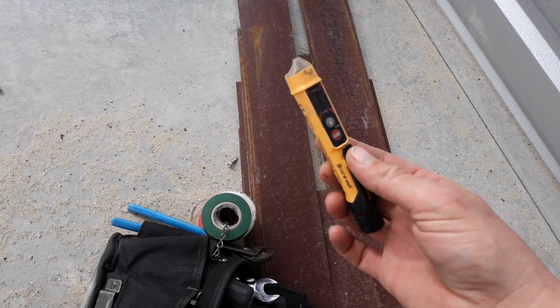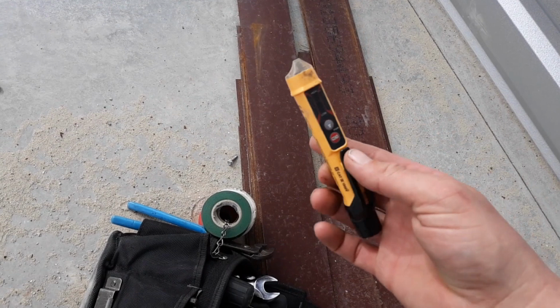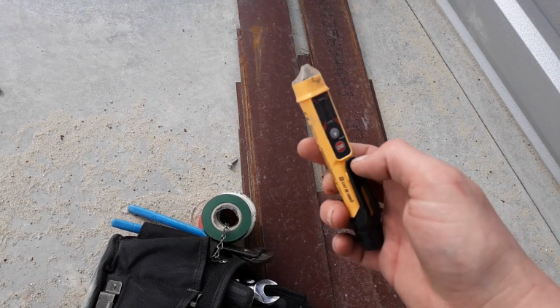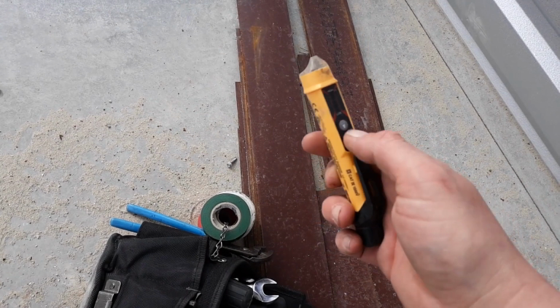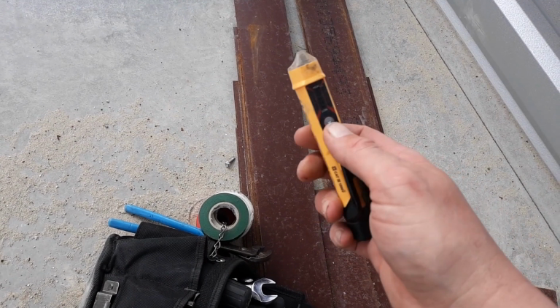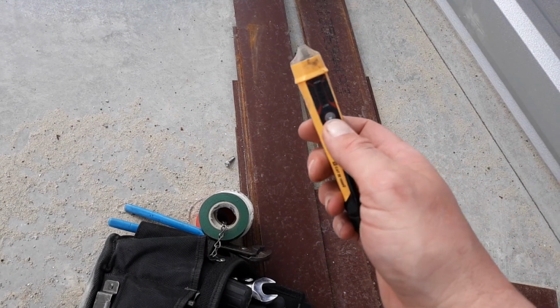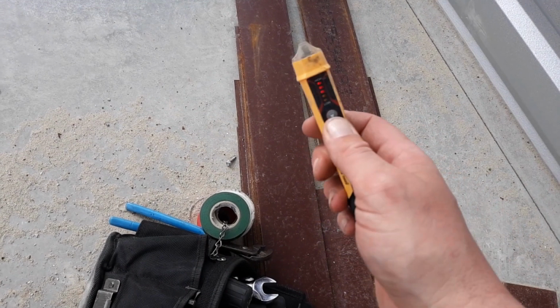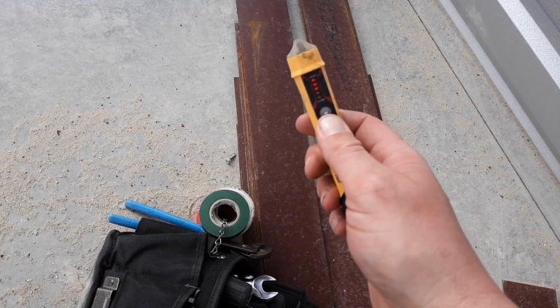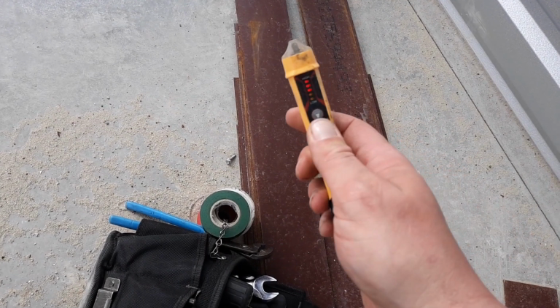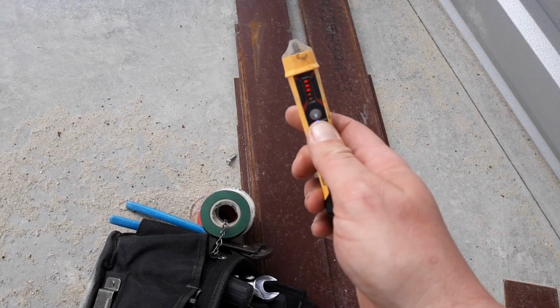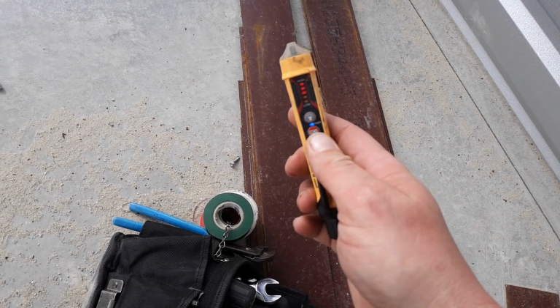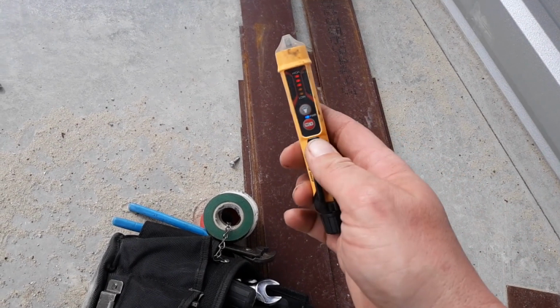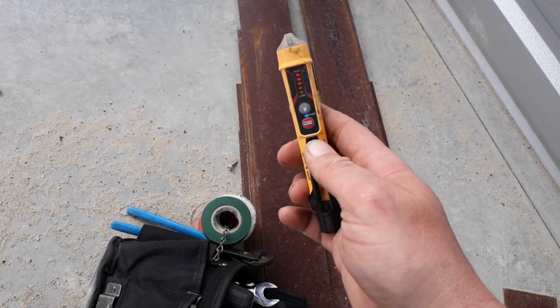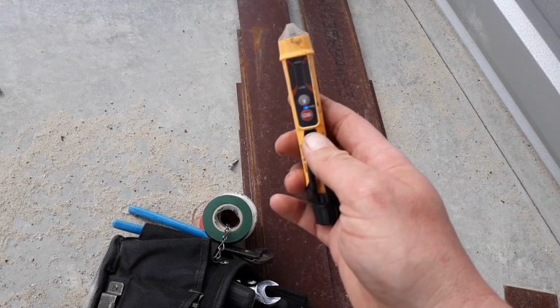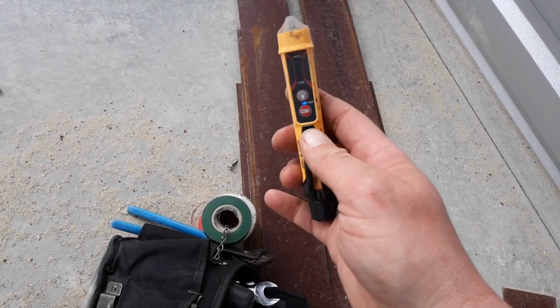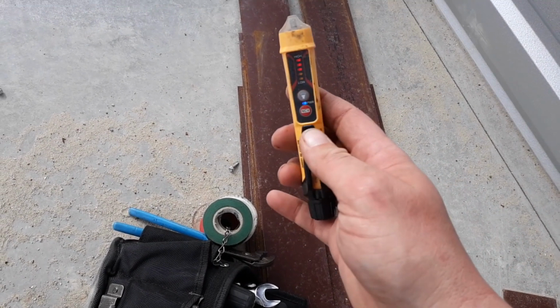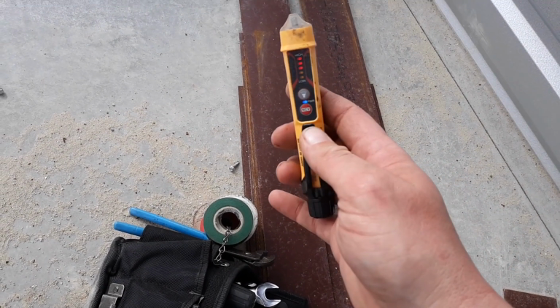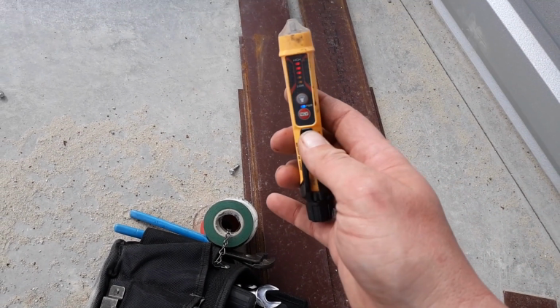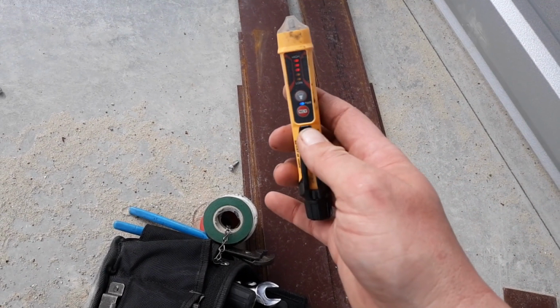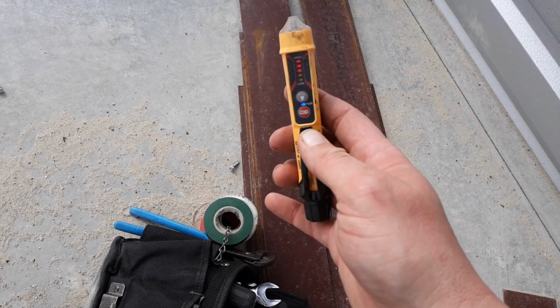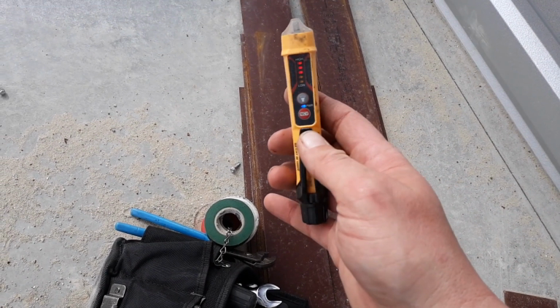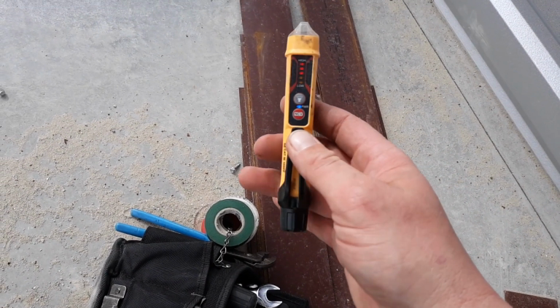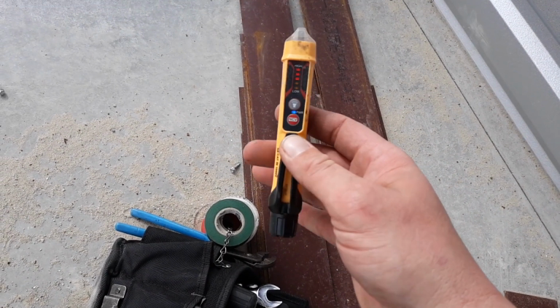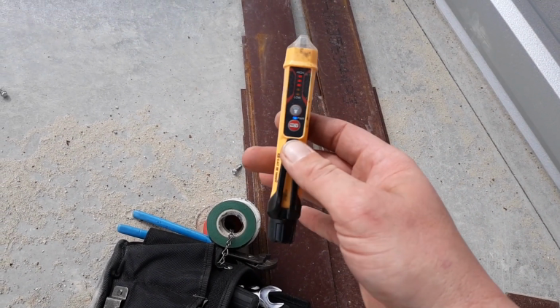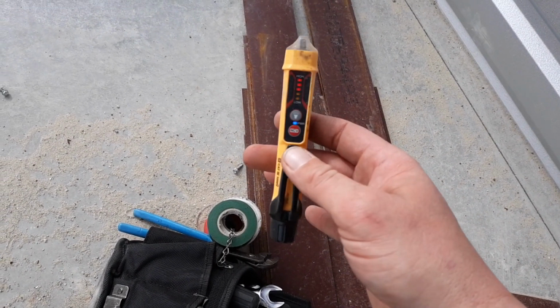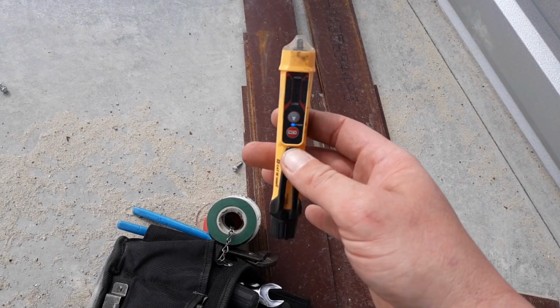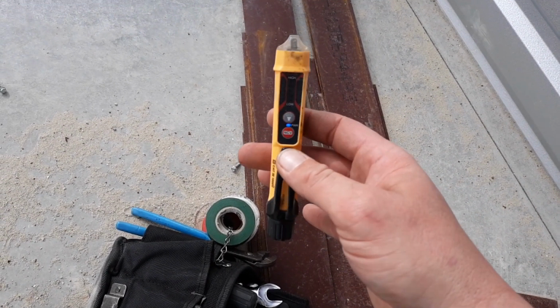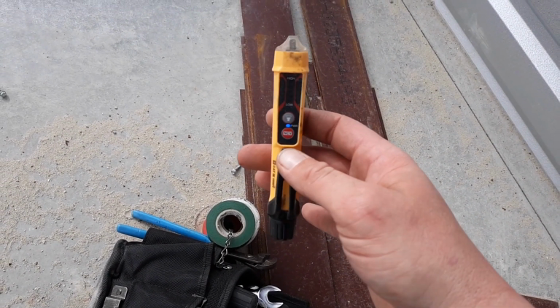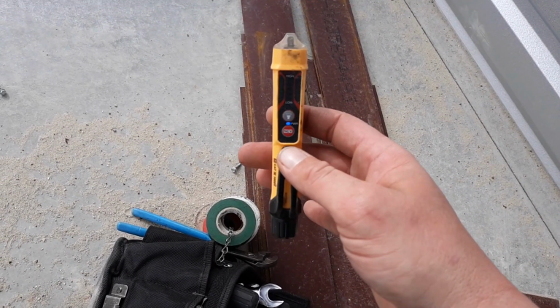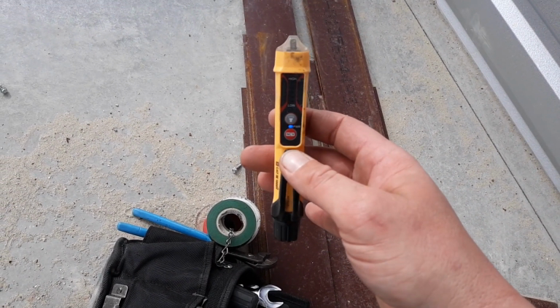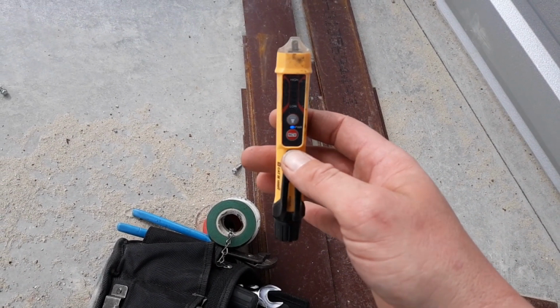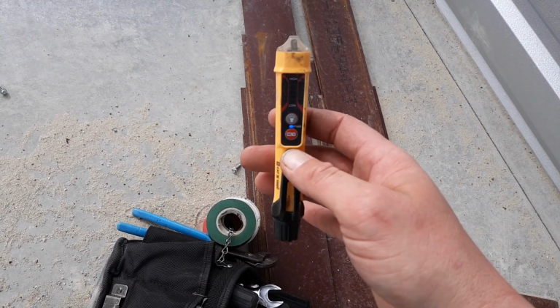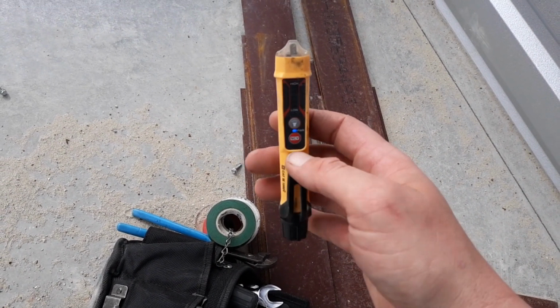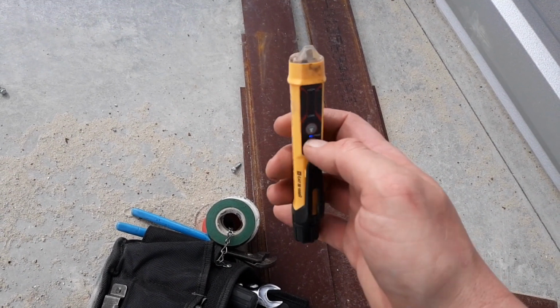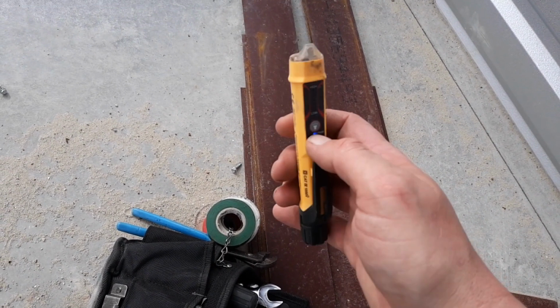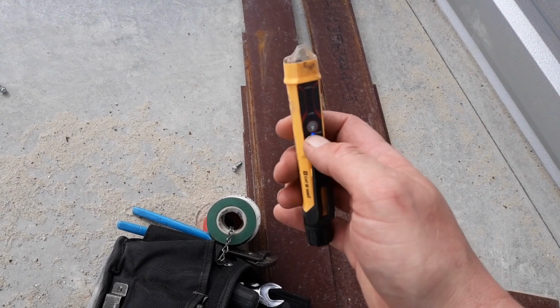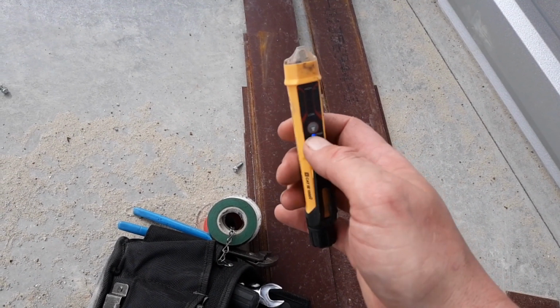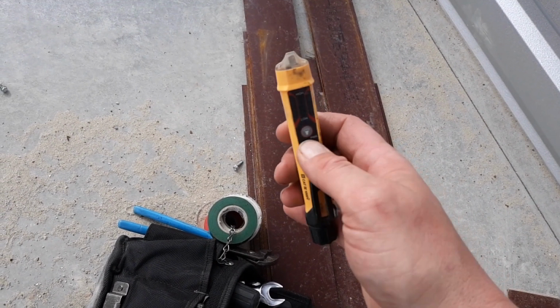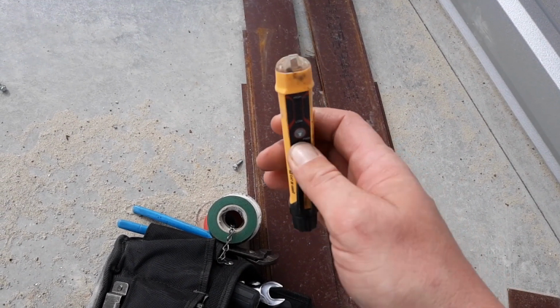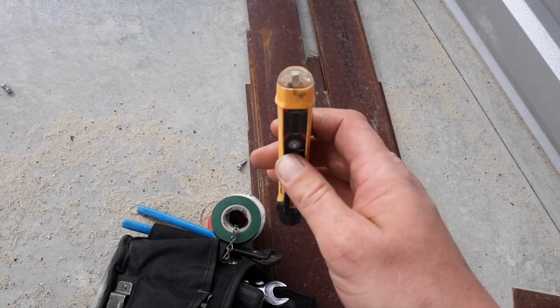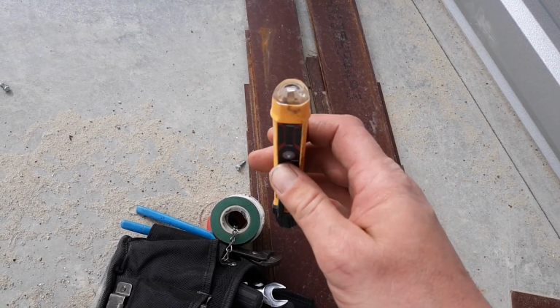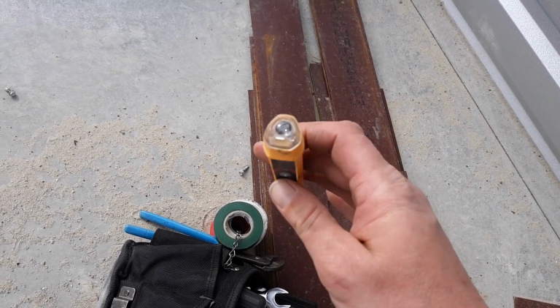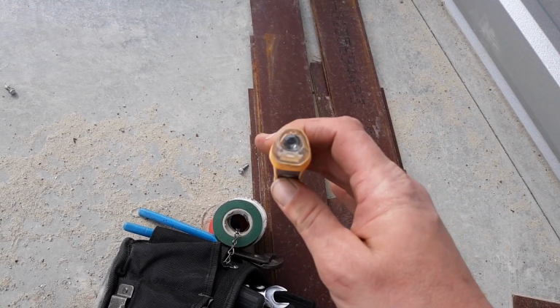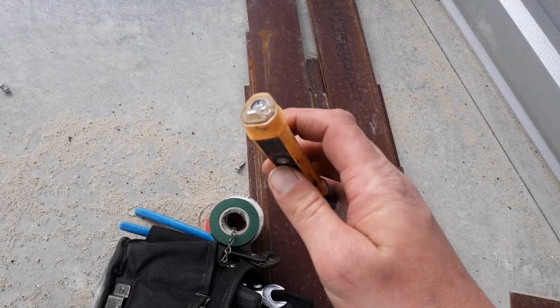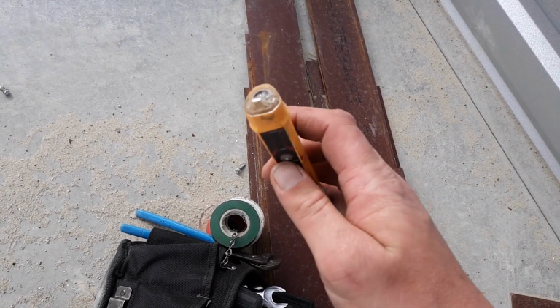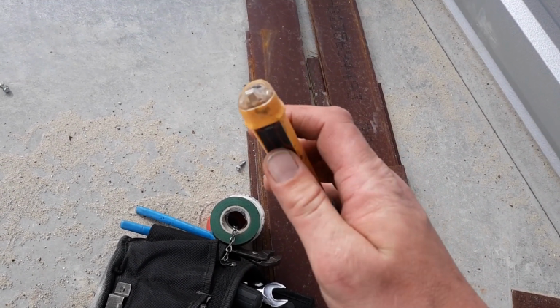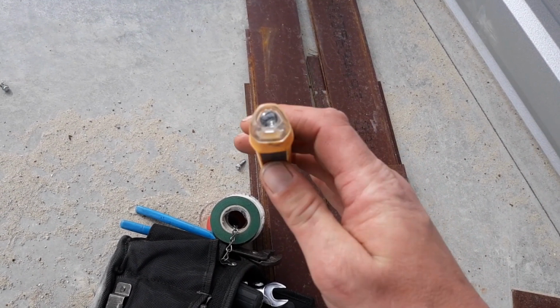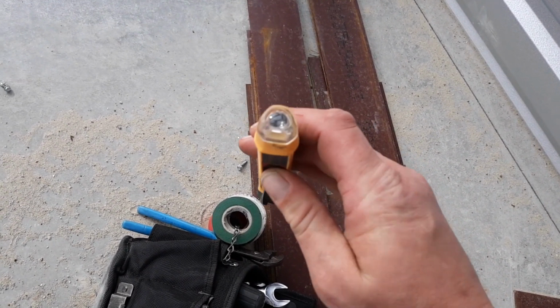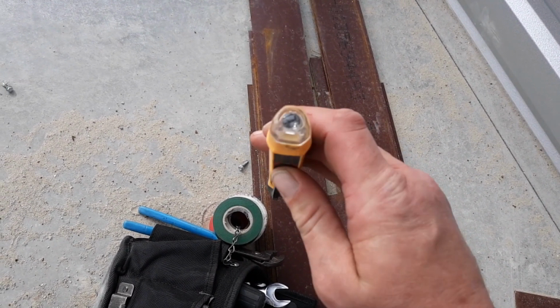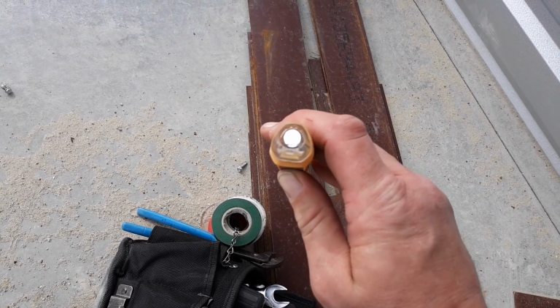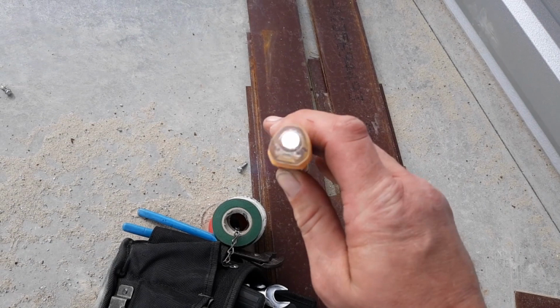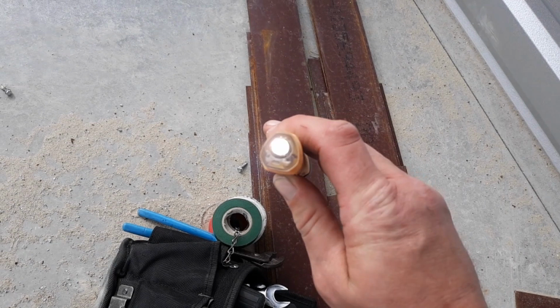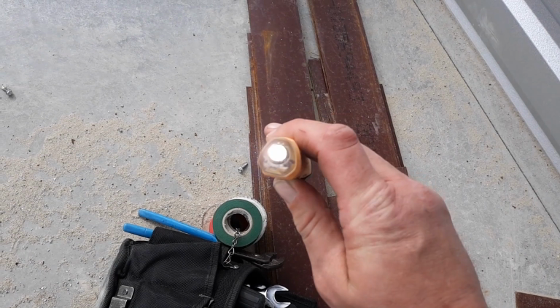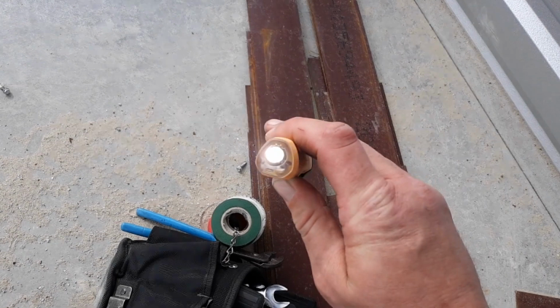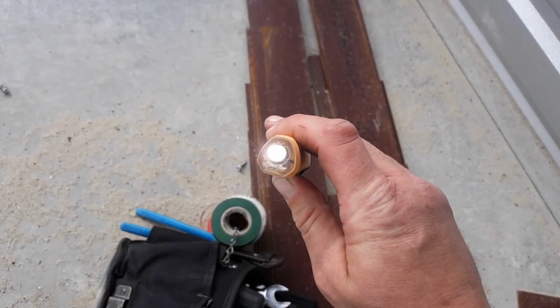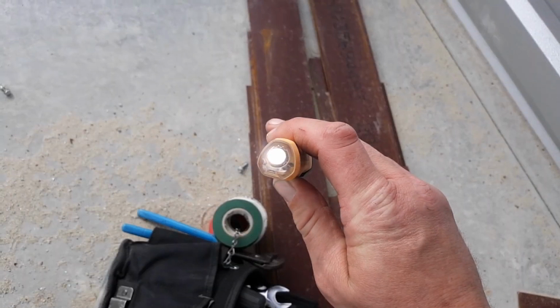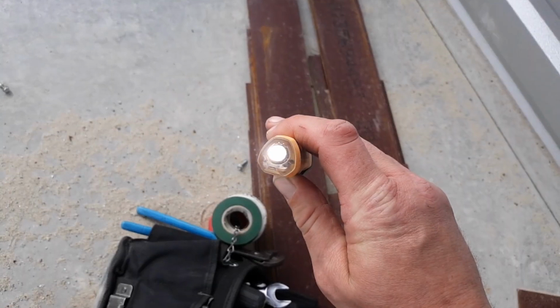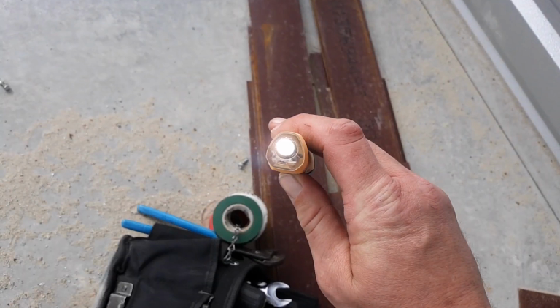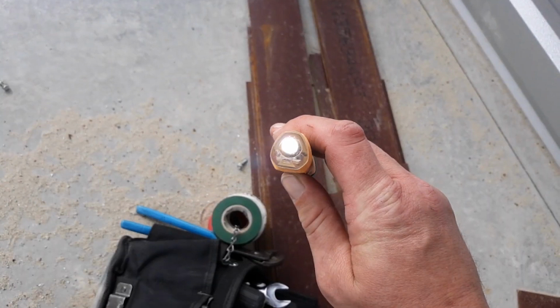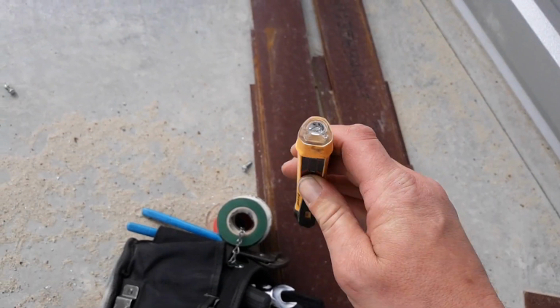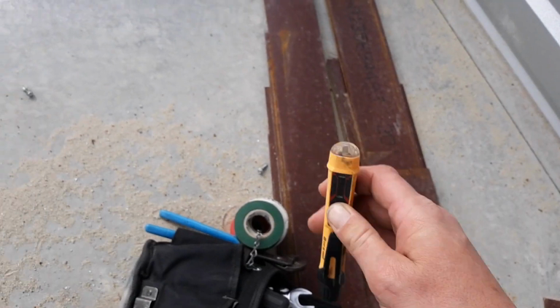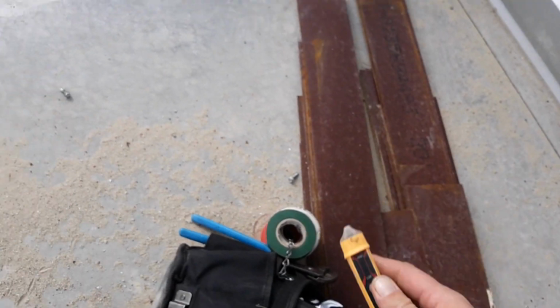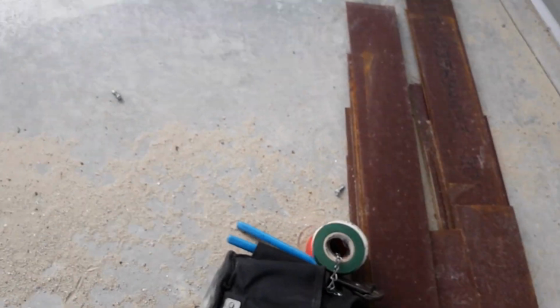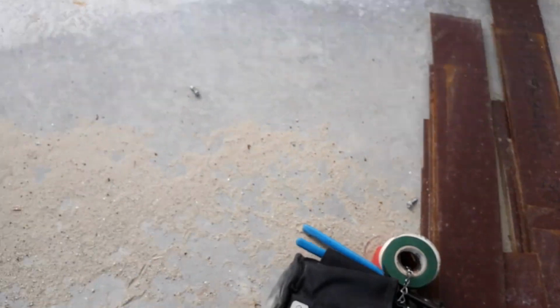You're going to need a hot stick — it's a non-contact voltage tester. You put this up to an electric line and it will tell you if it has voltage. This model also has a flashlight on it.